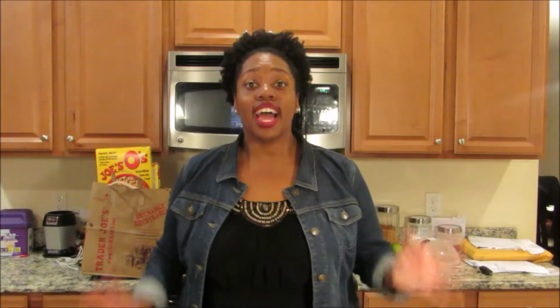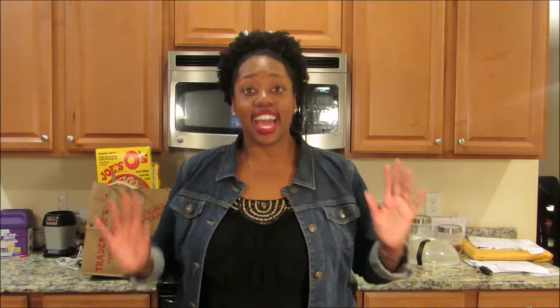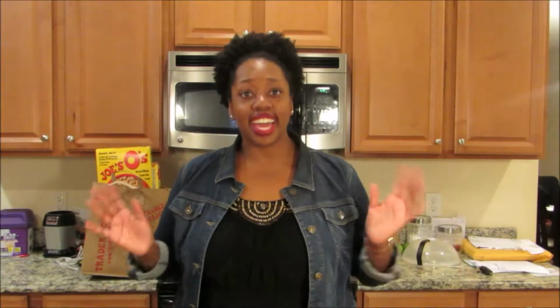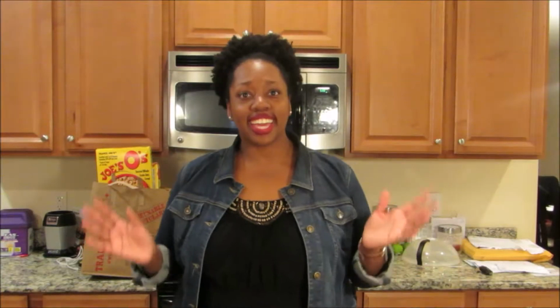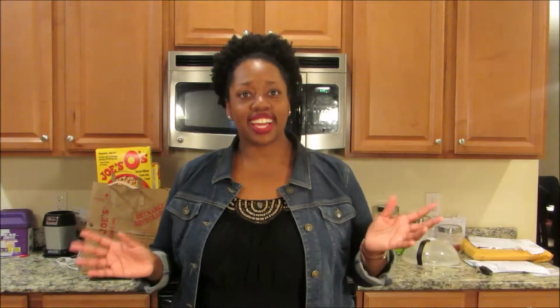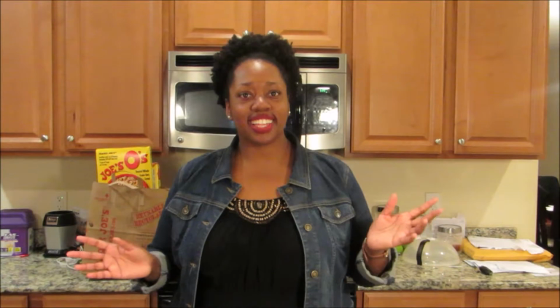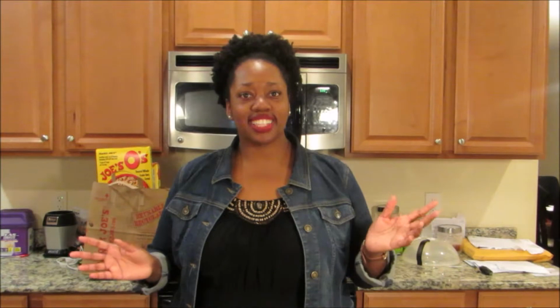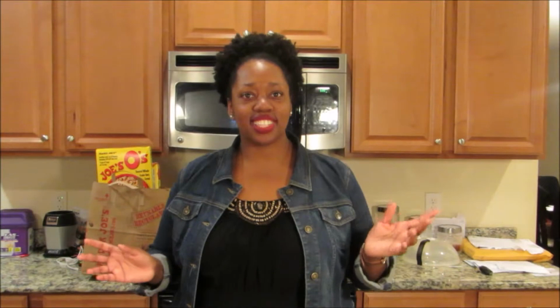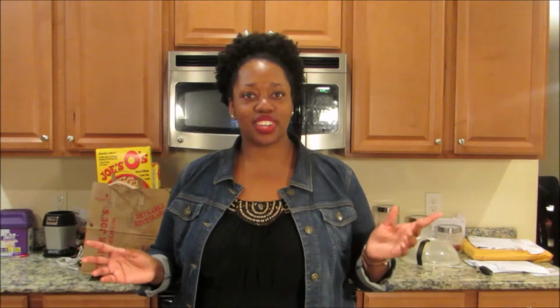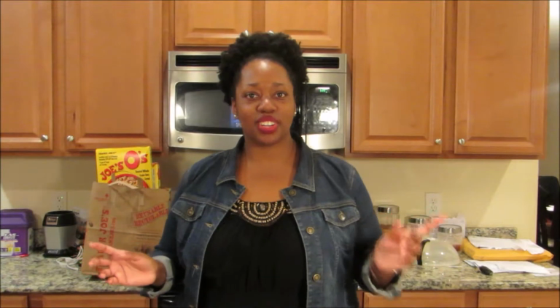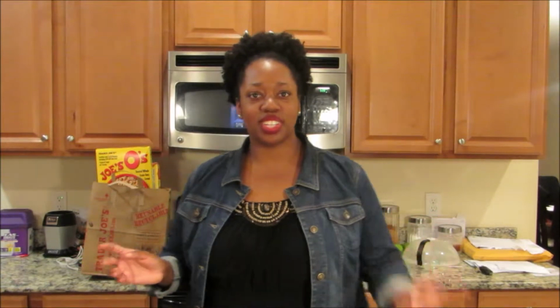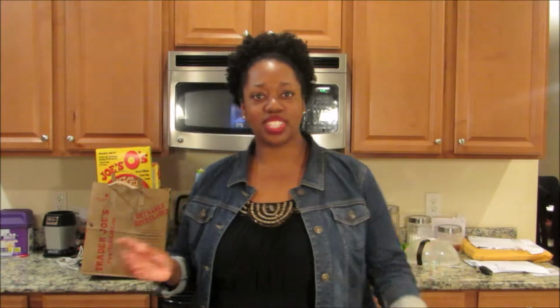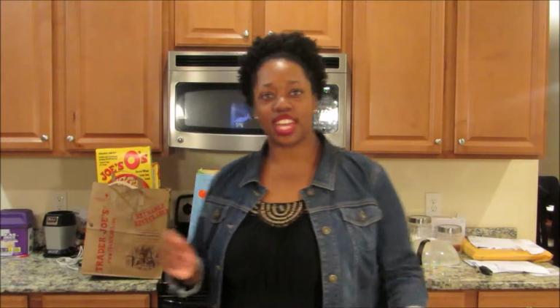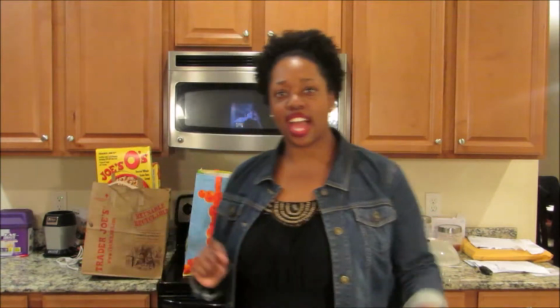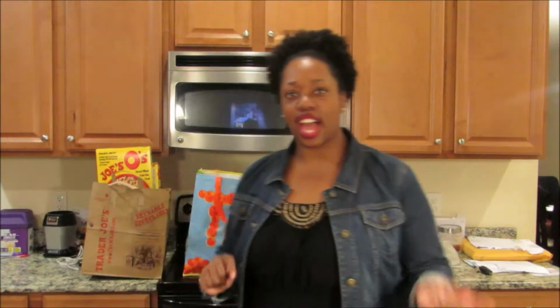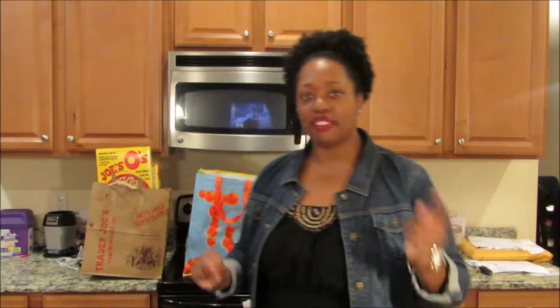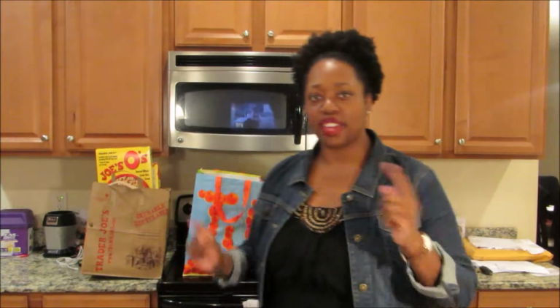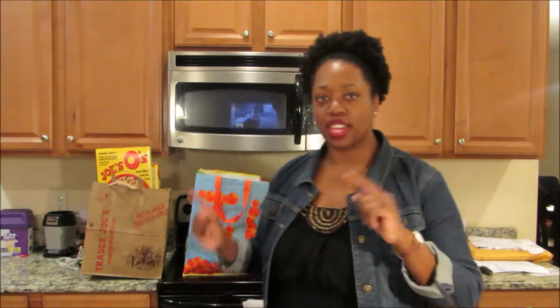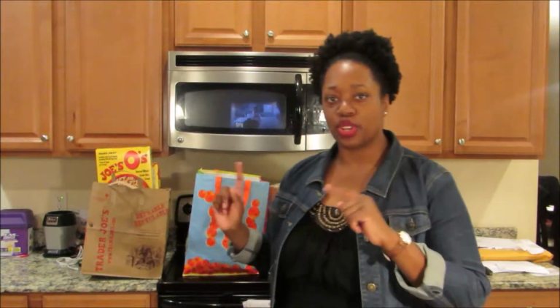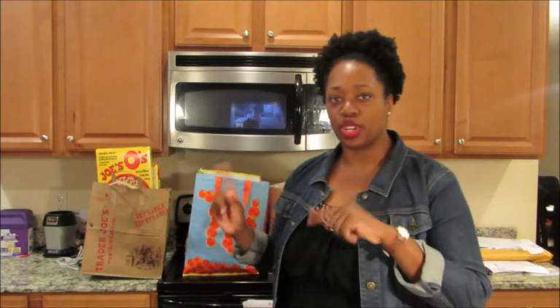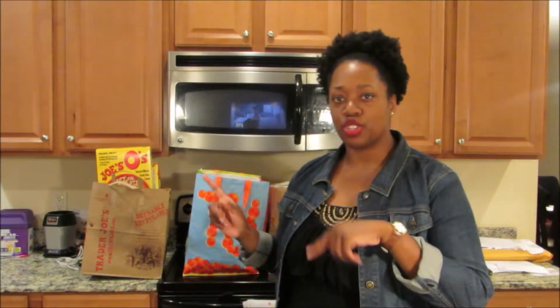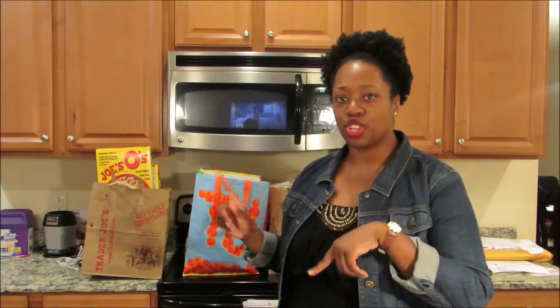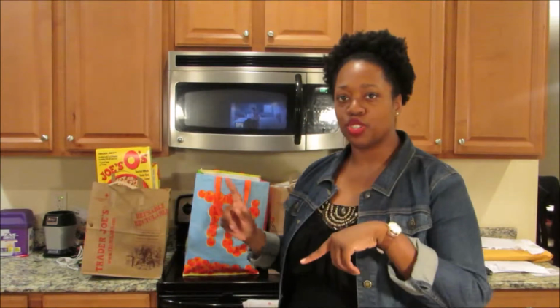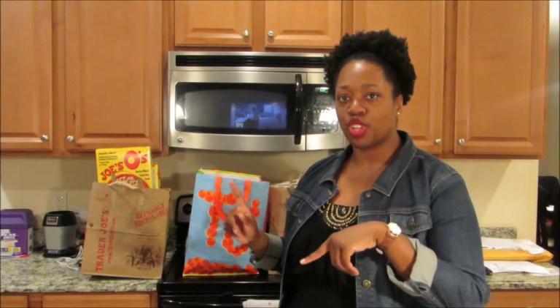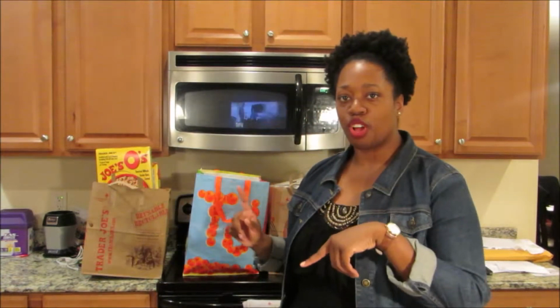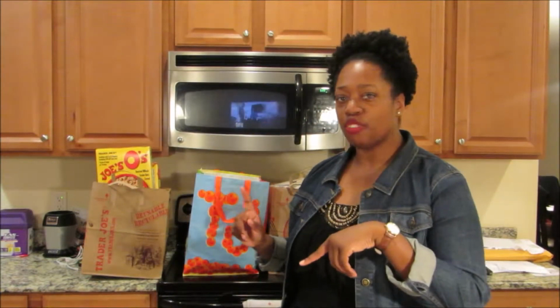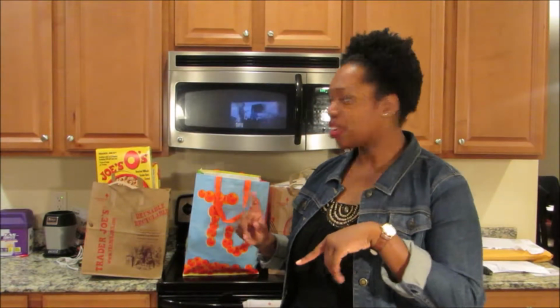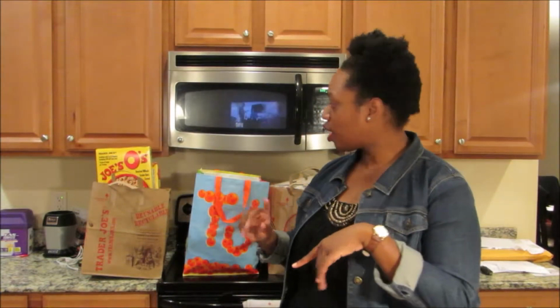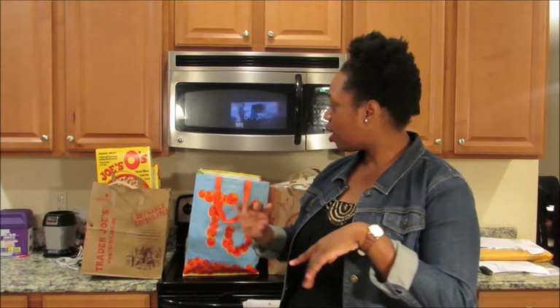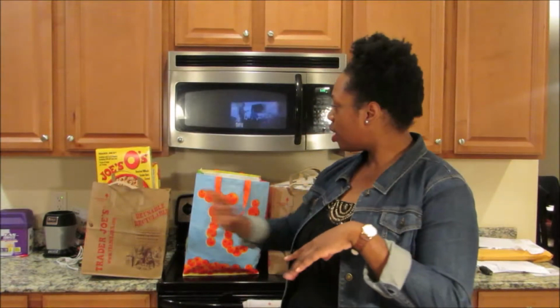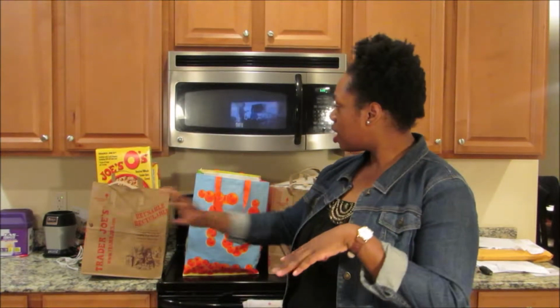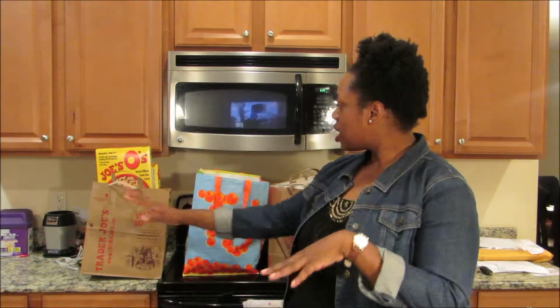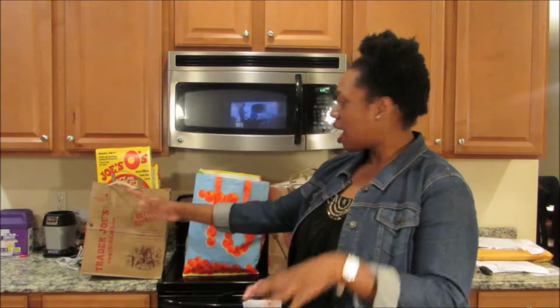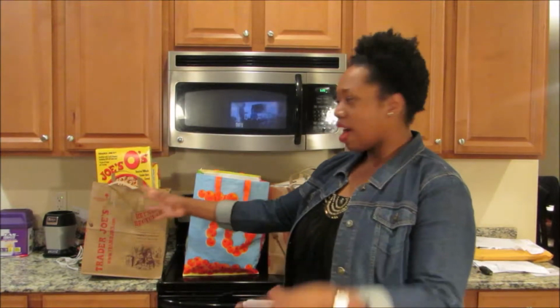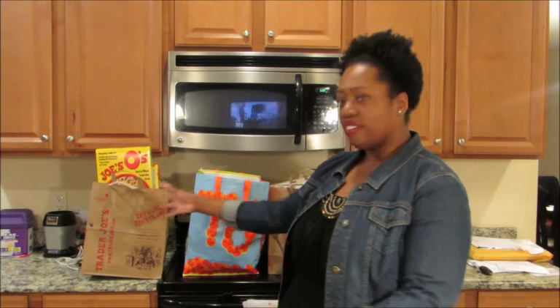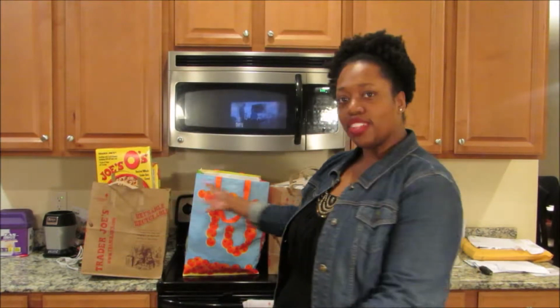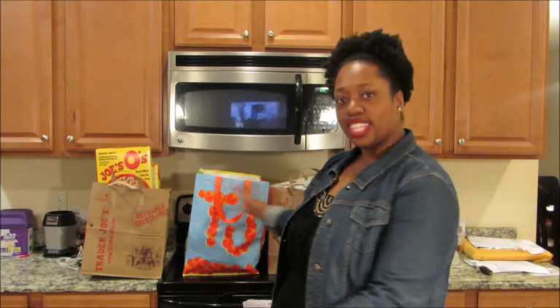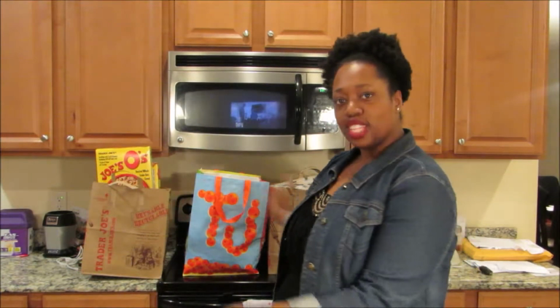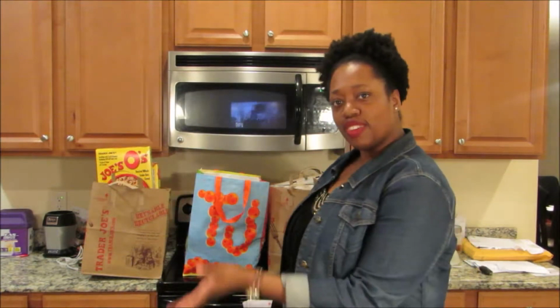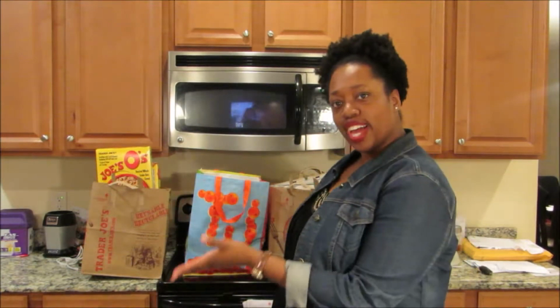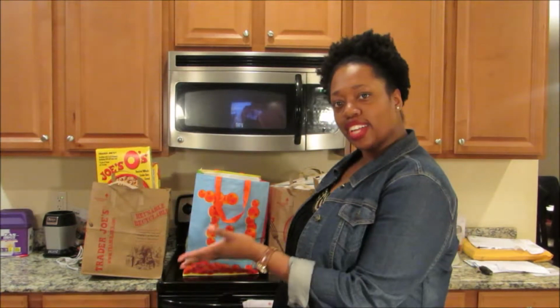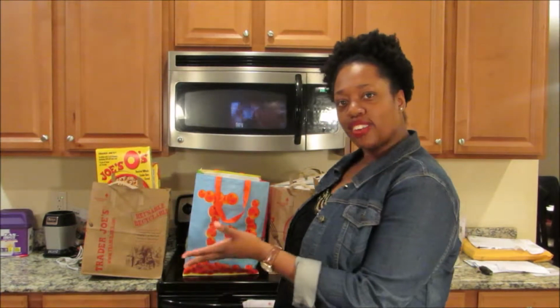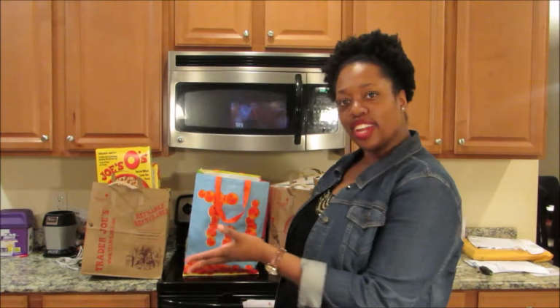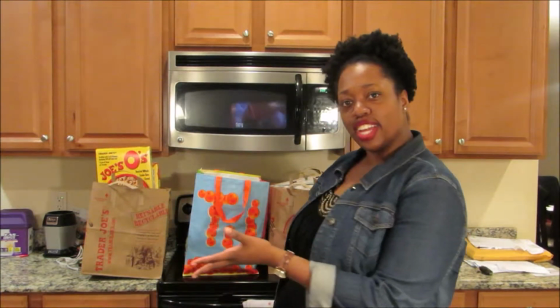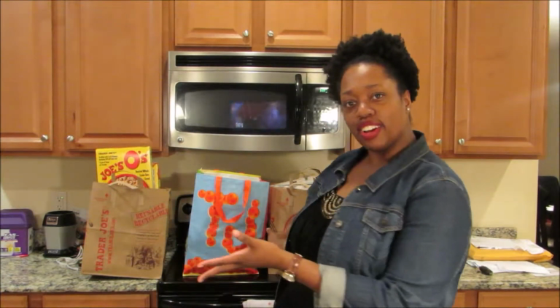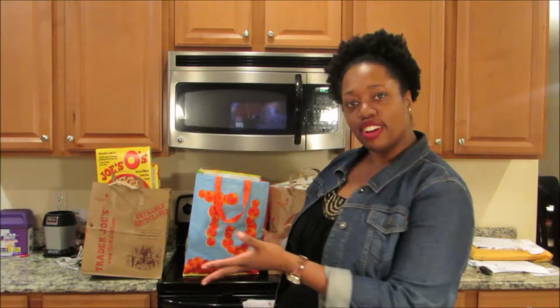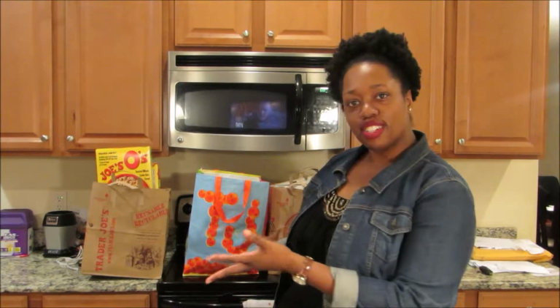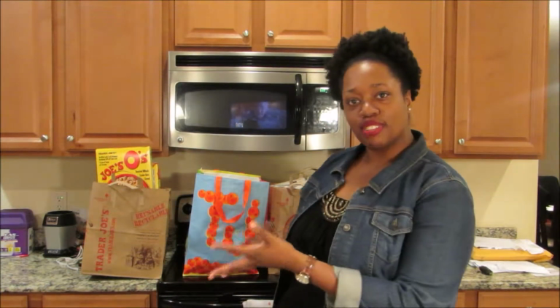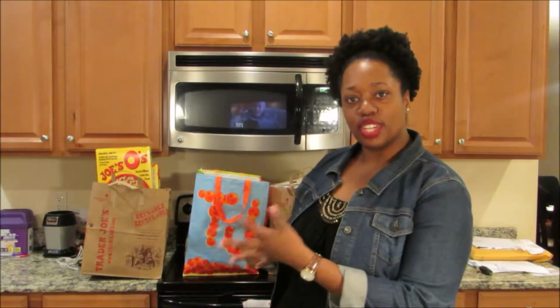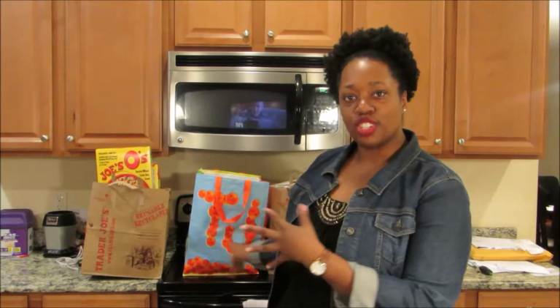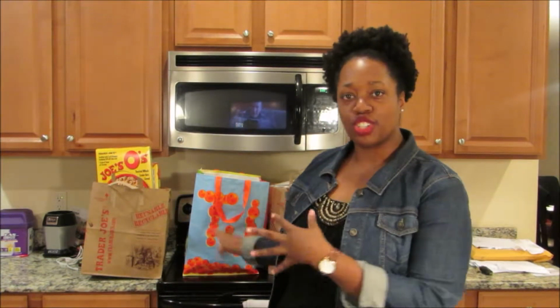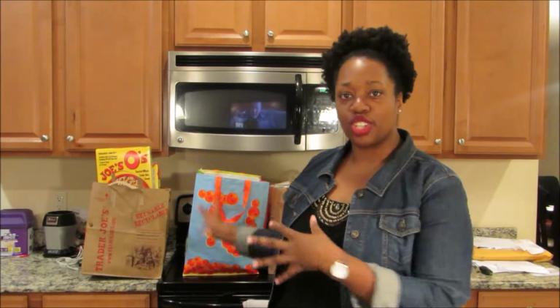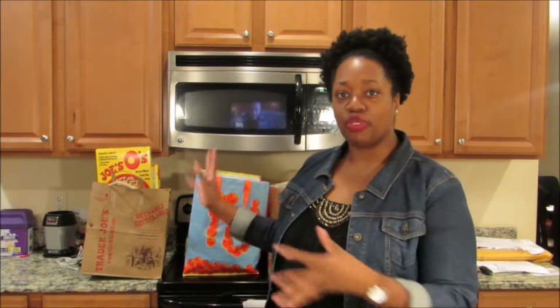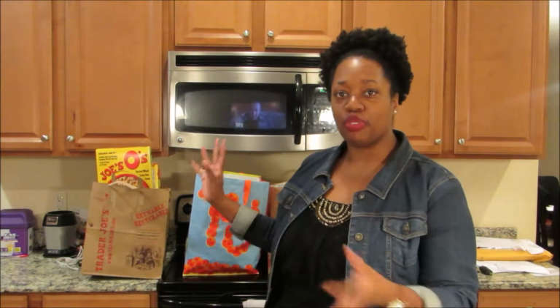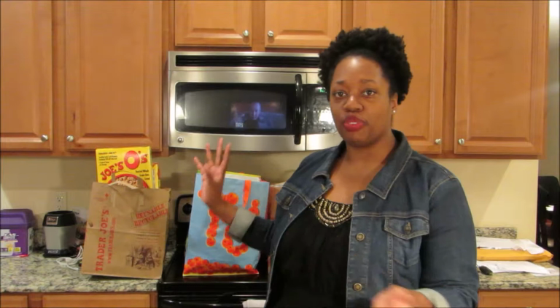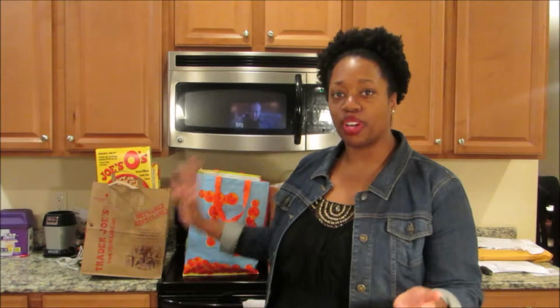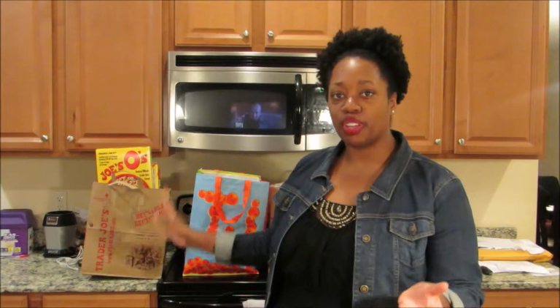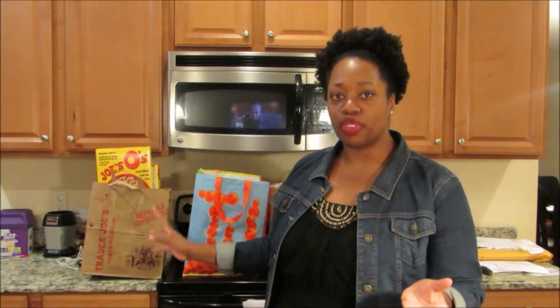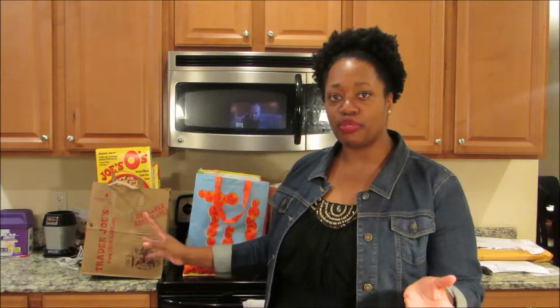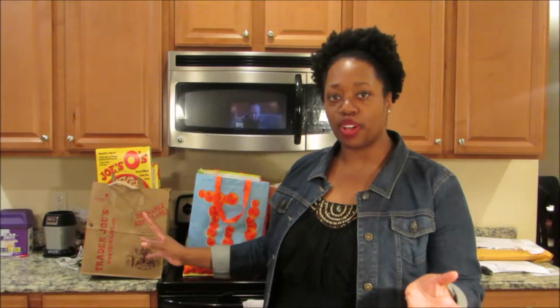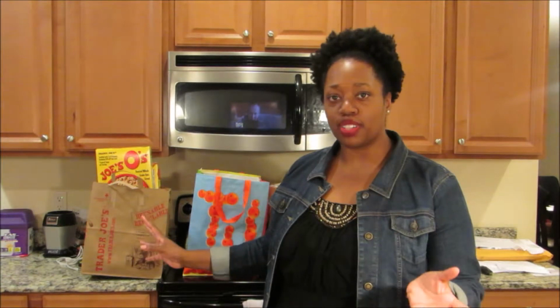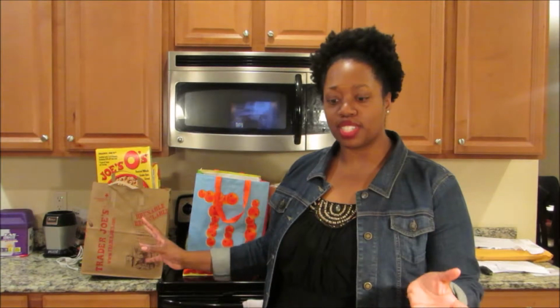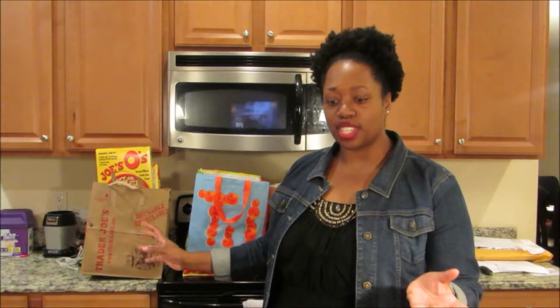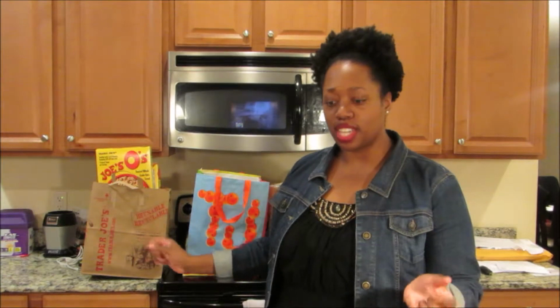Hey y'all, it's Tony. Today I have a Trader Joe's haul for y'all. I have all these bags right here, so I'm going to show y'all what we bought today.